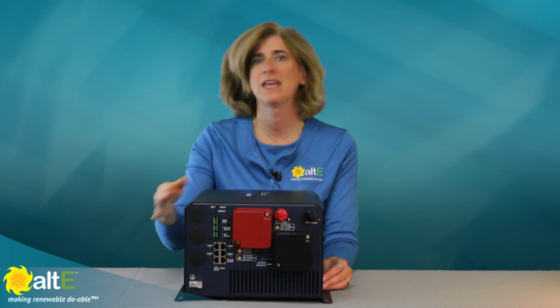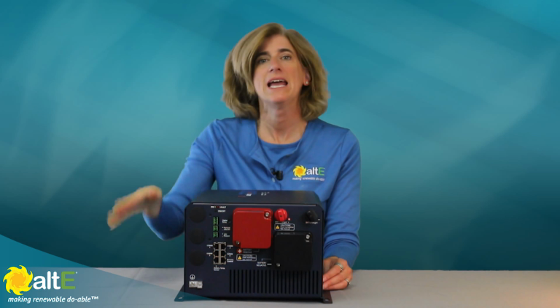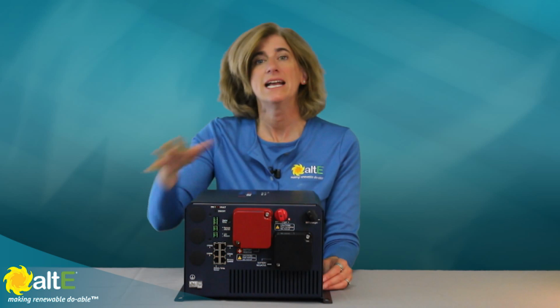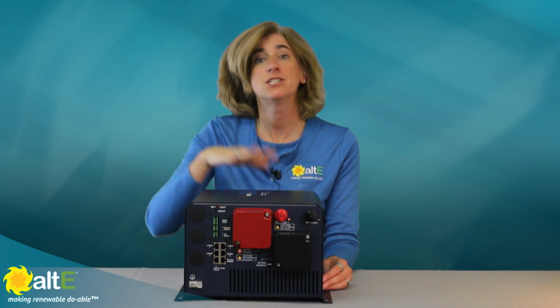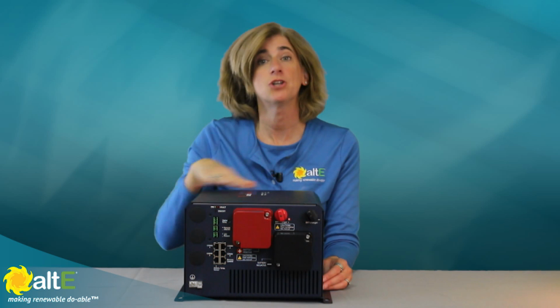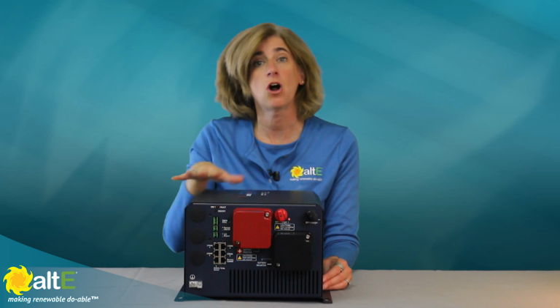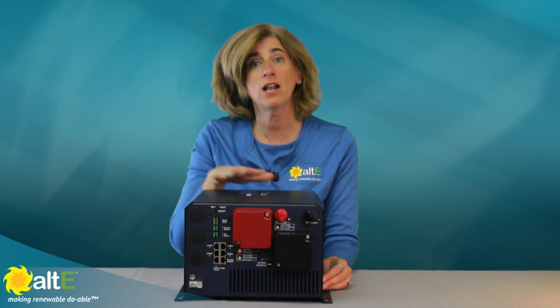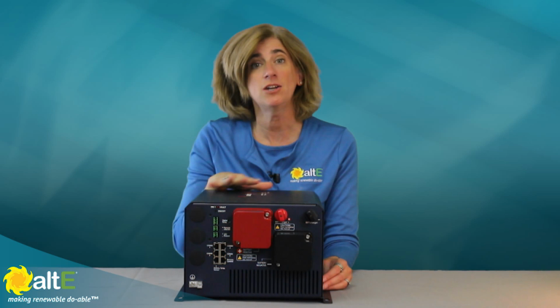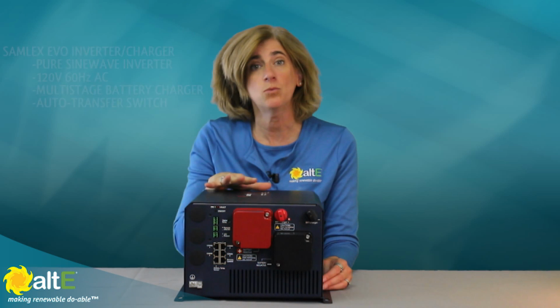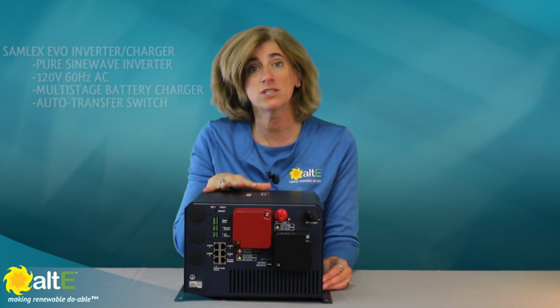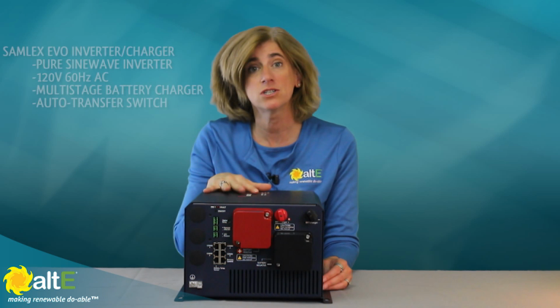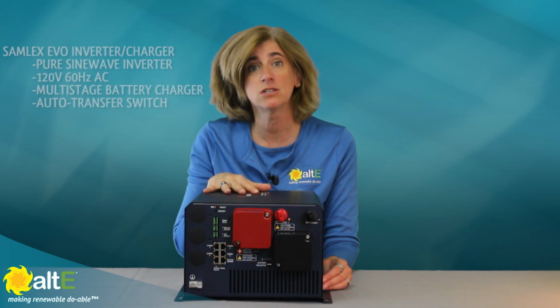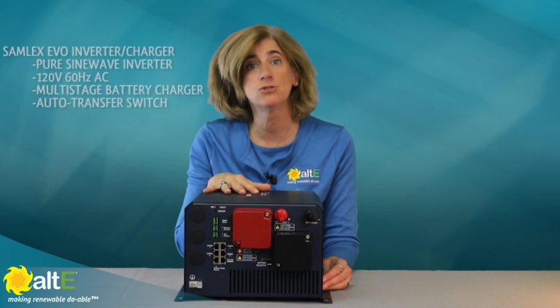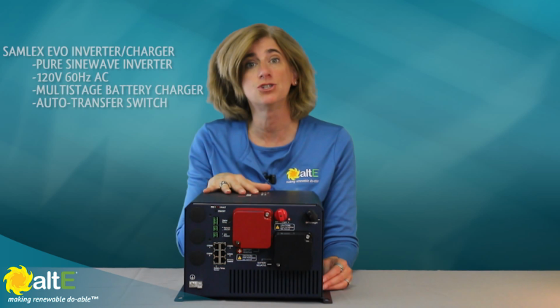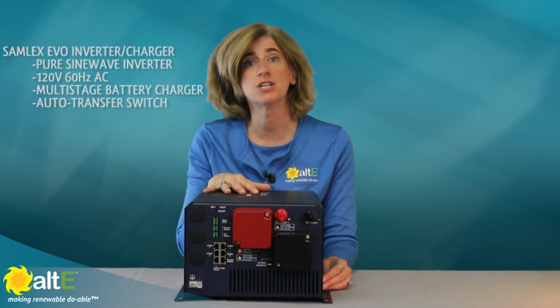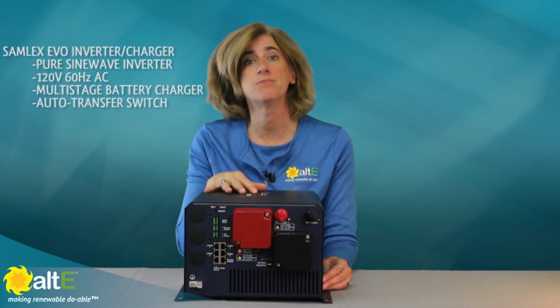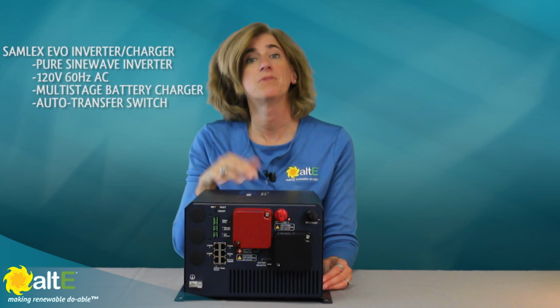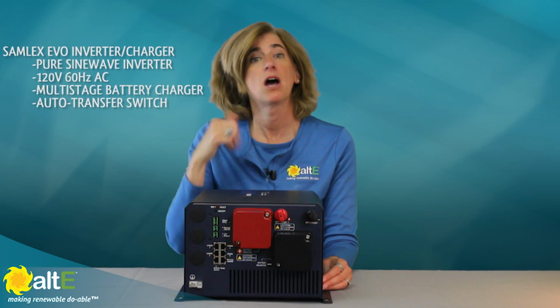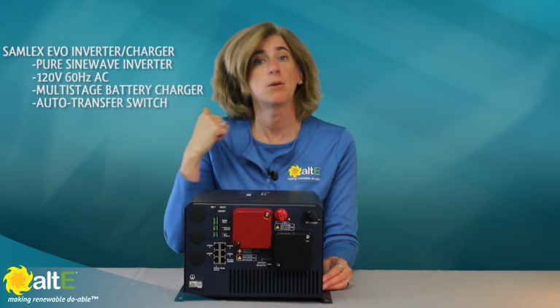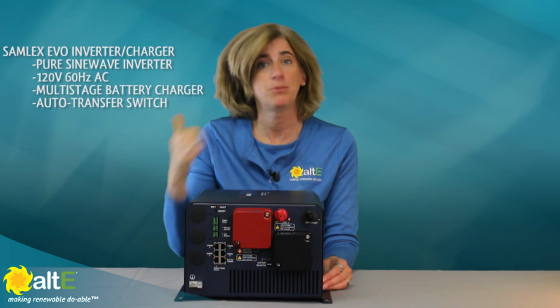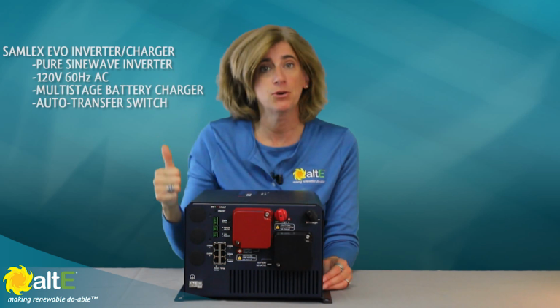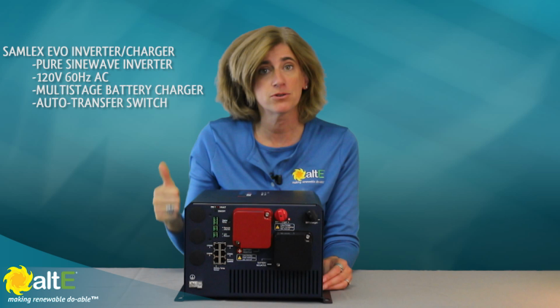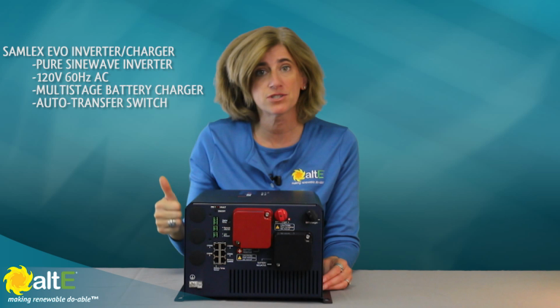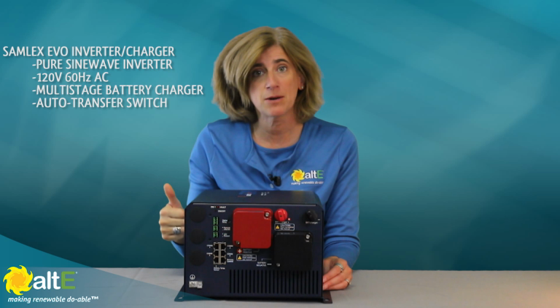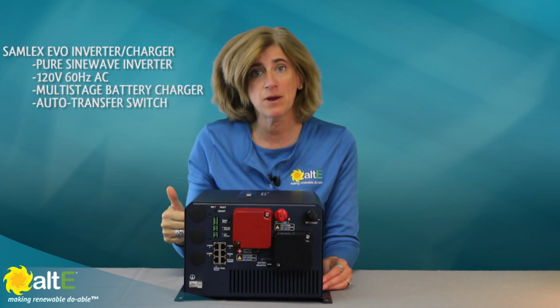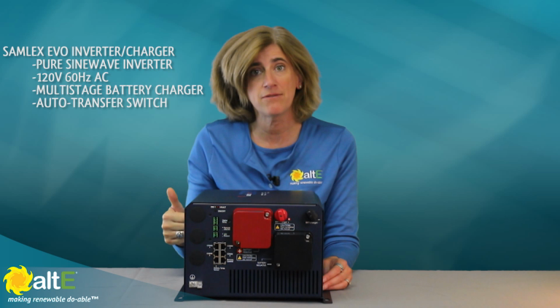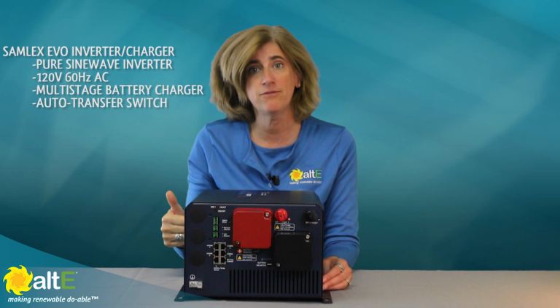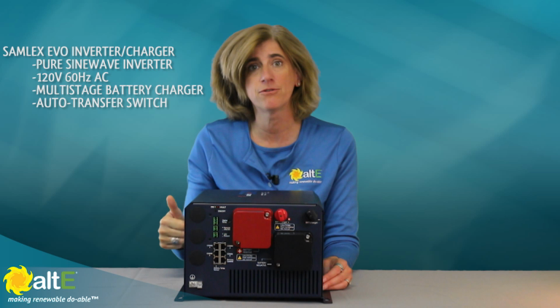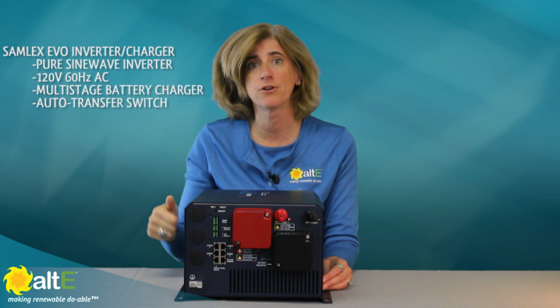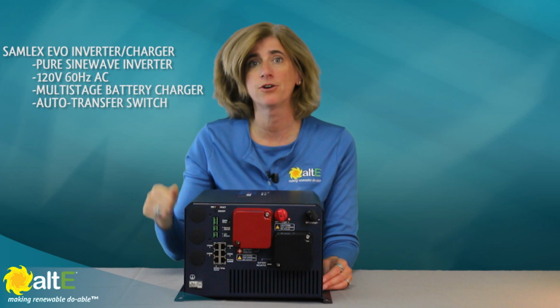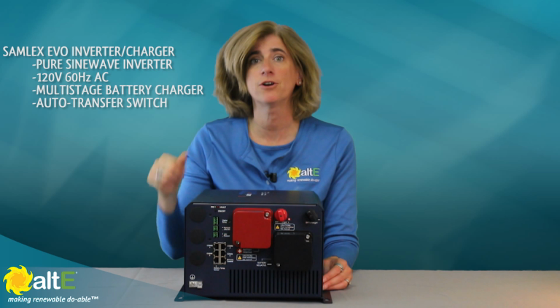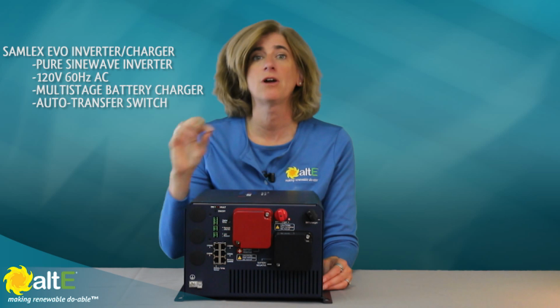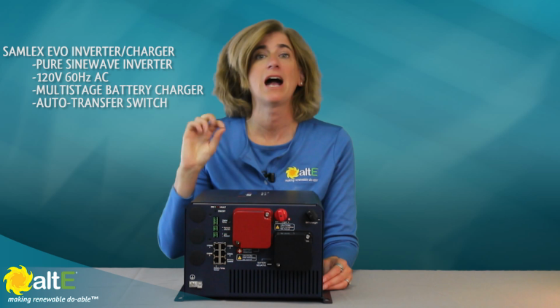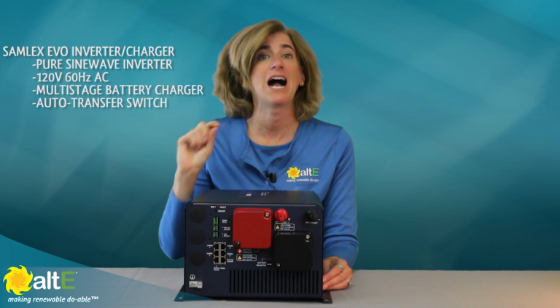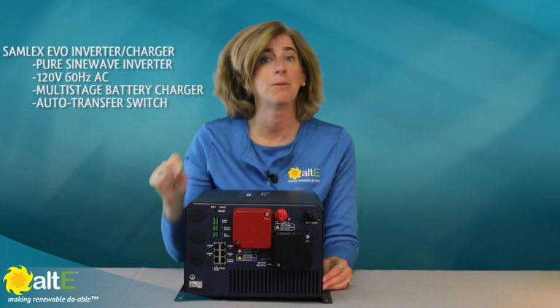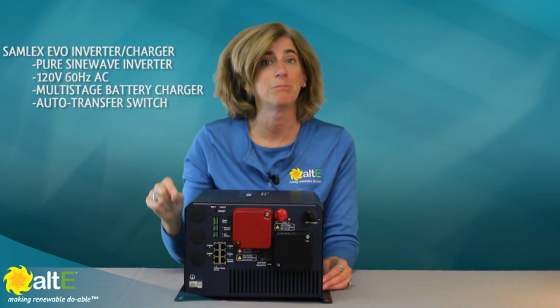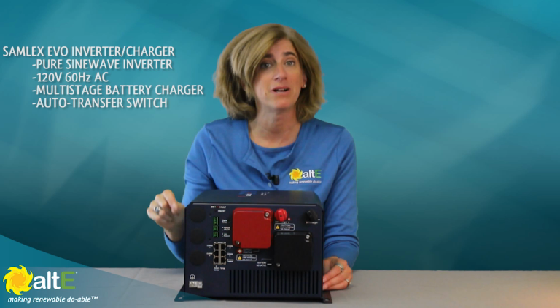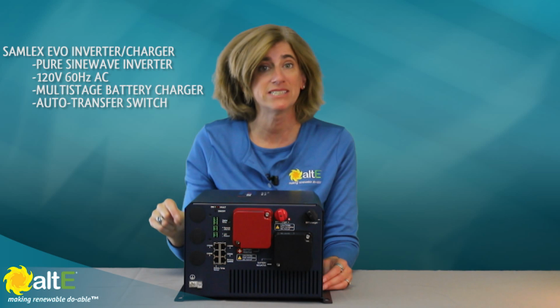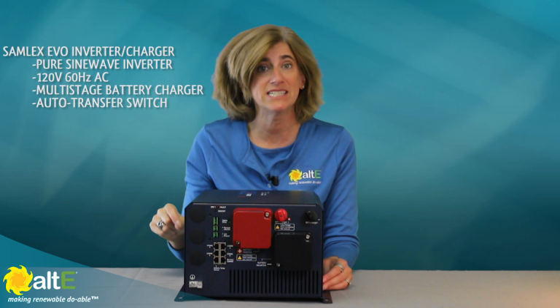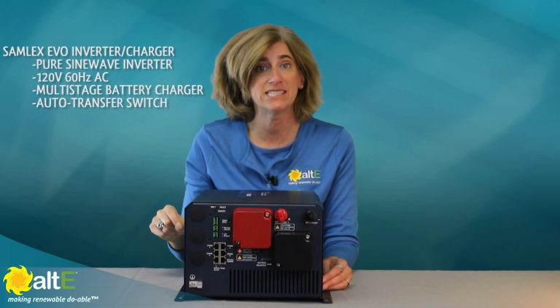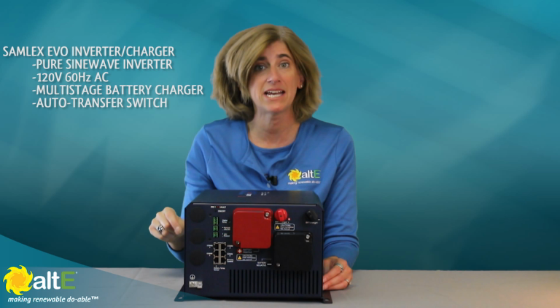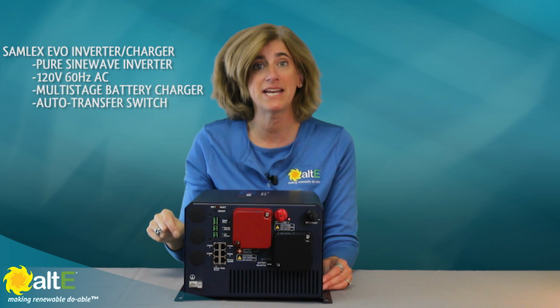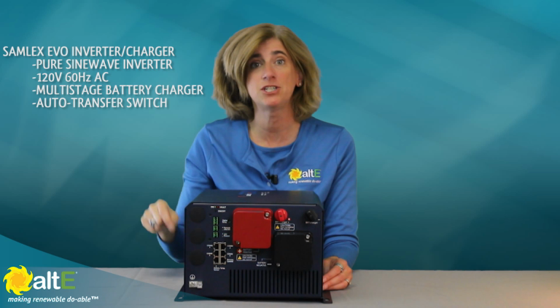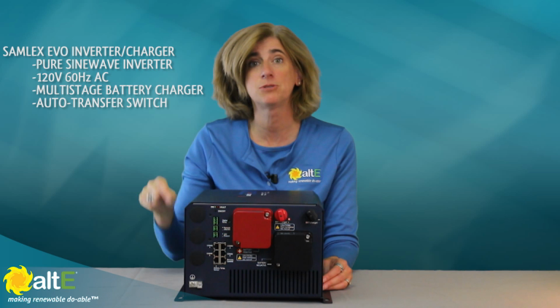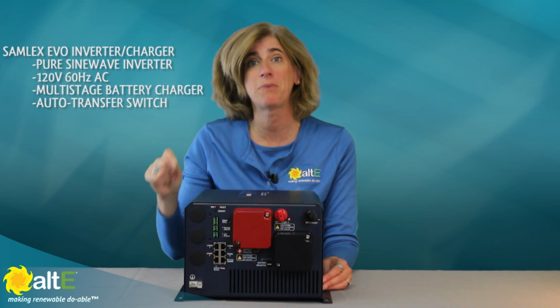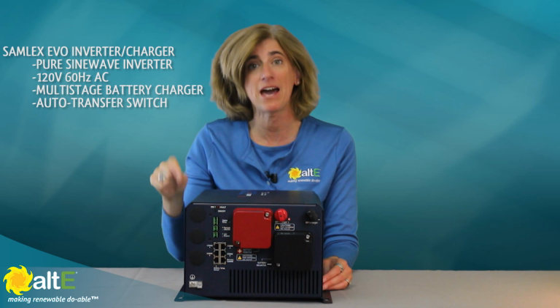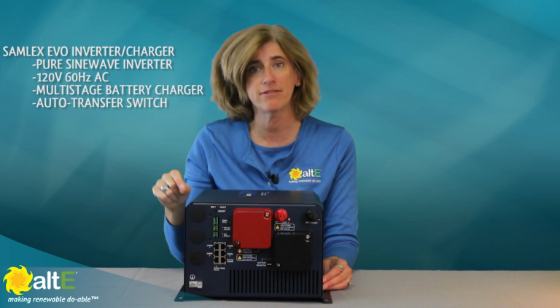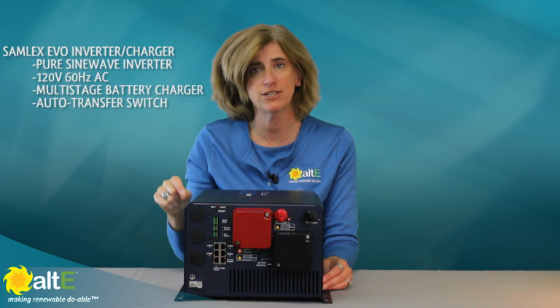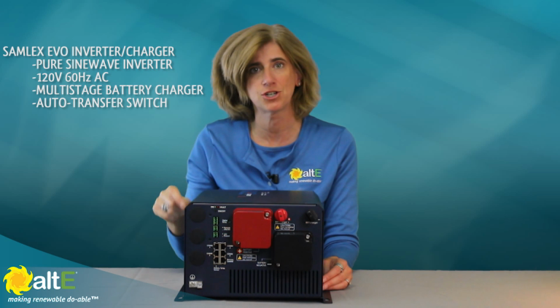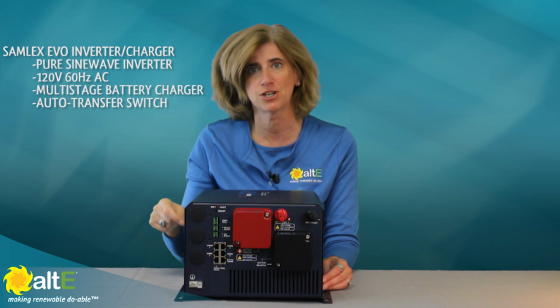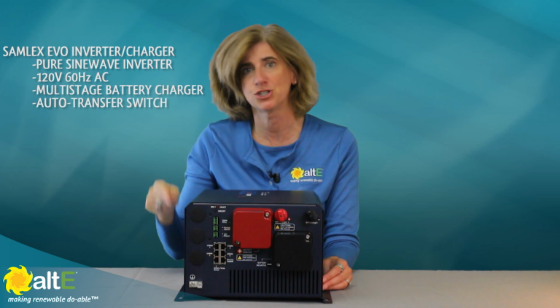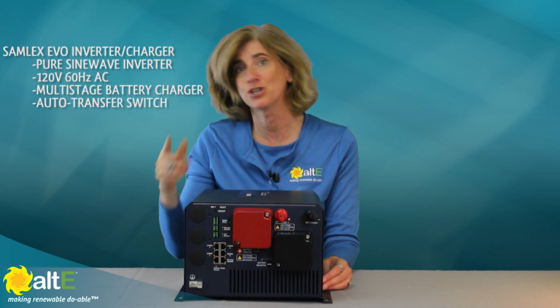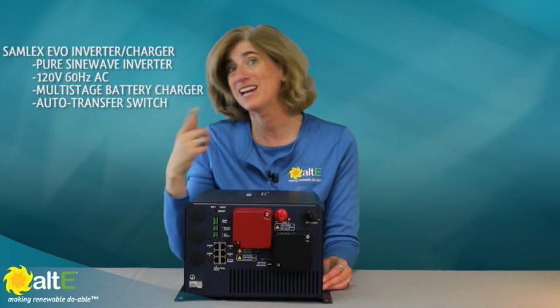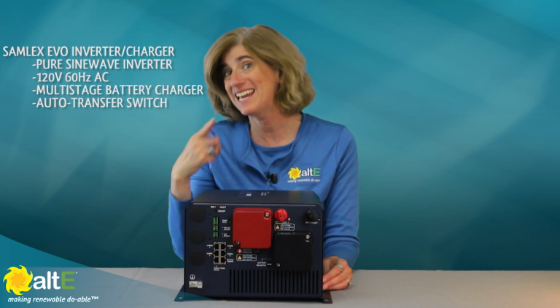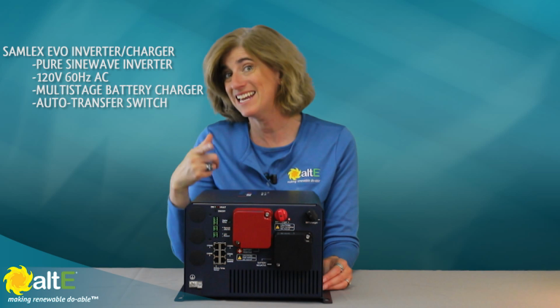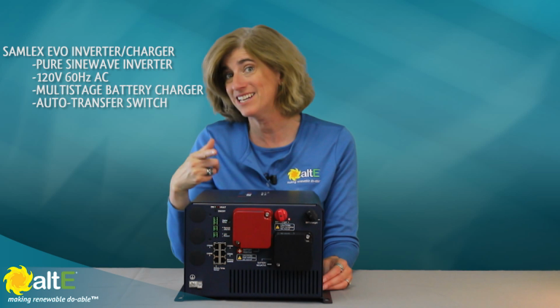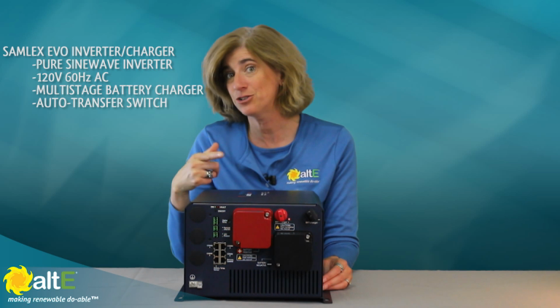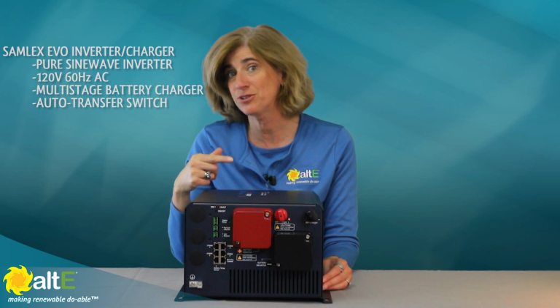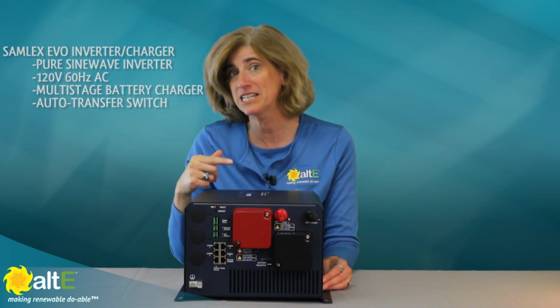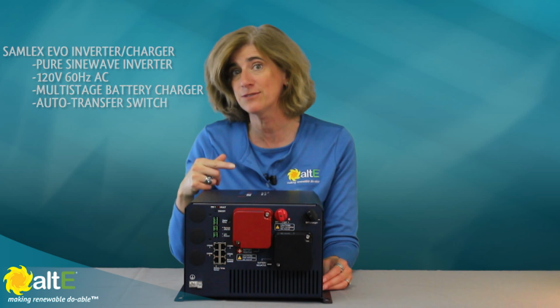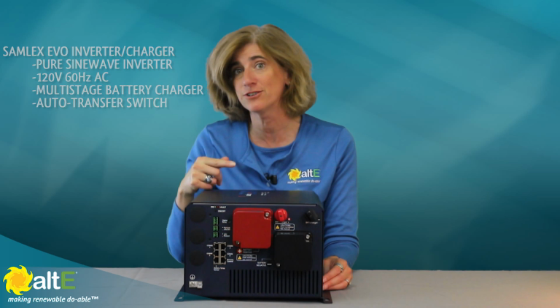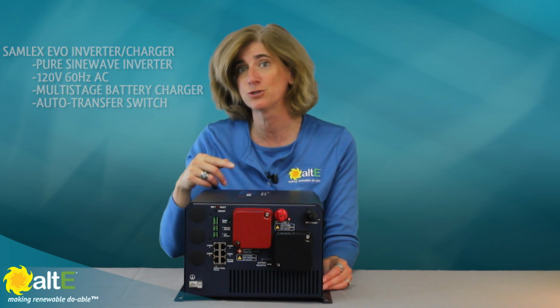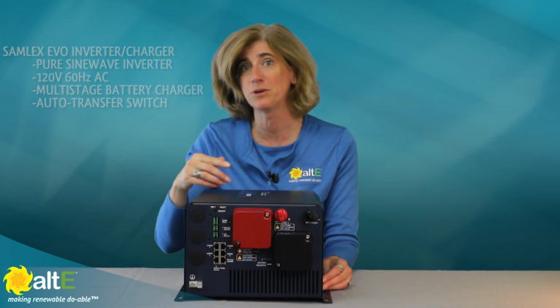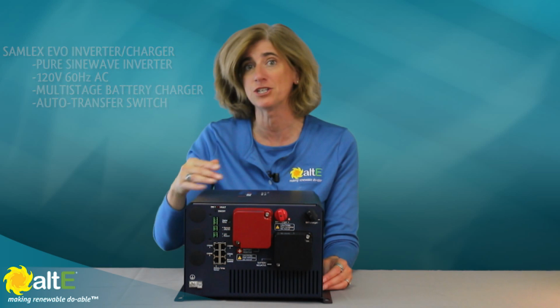It's an all-in-one solution: a pure sine wave inverter, a multi-stage battery charger, and a transfer switch.